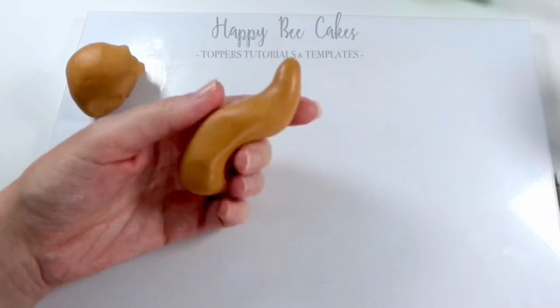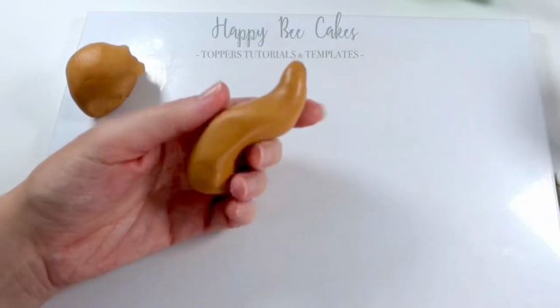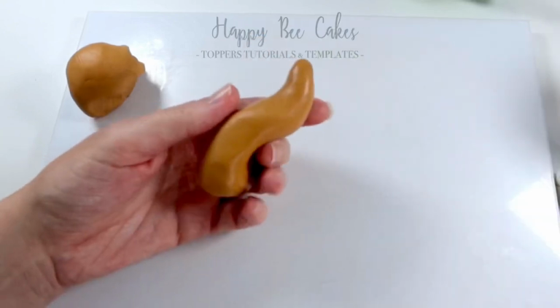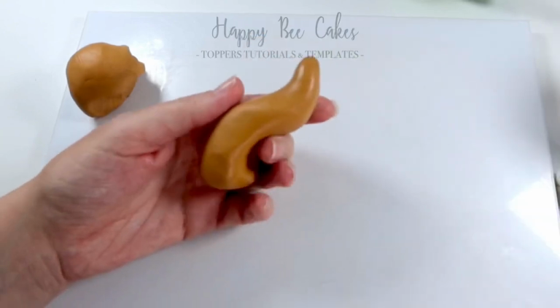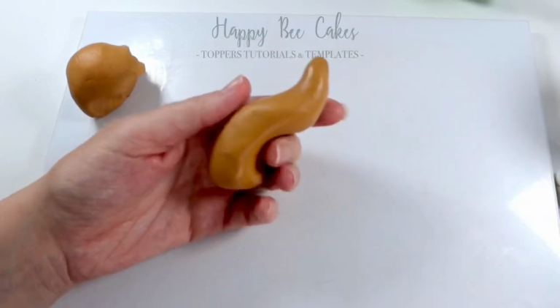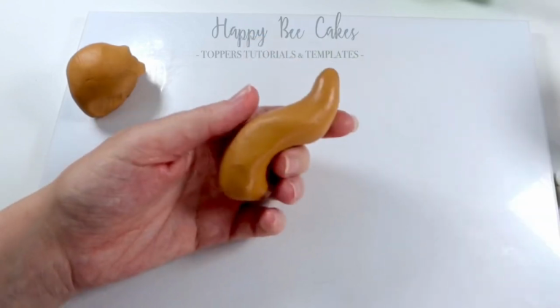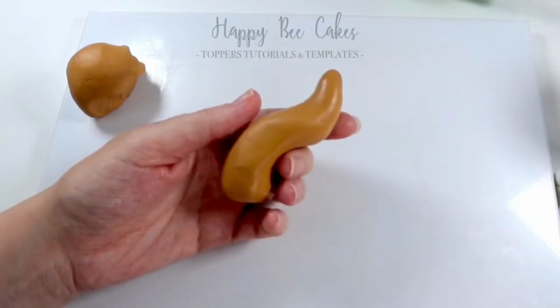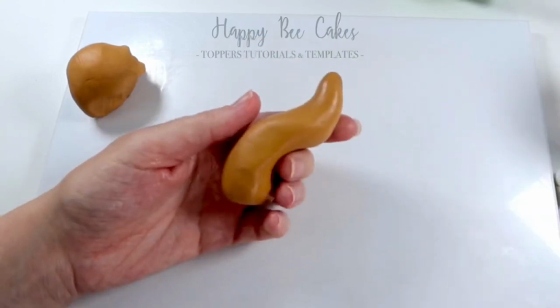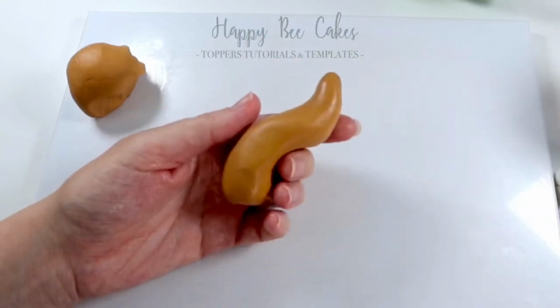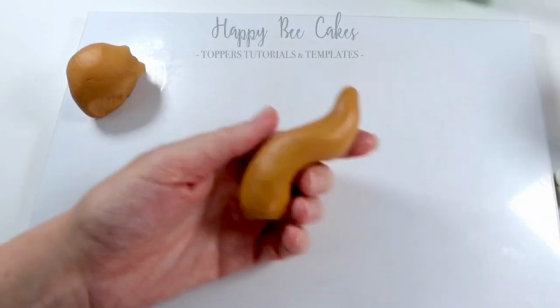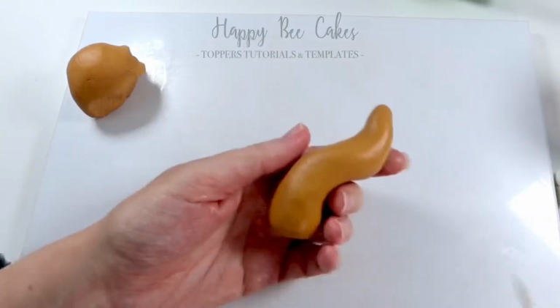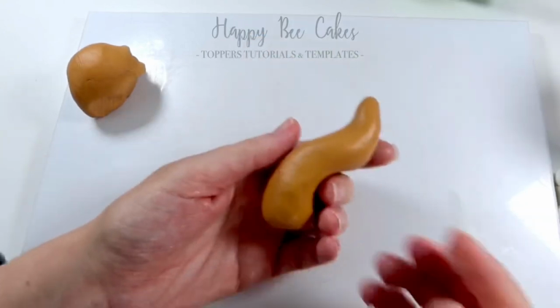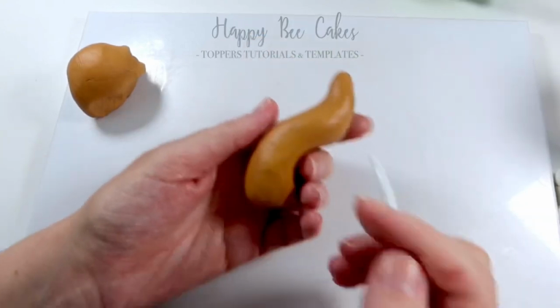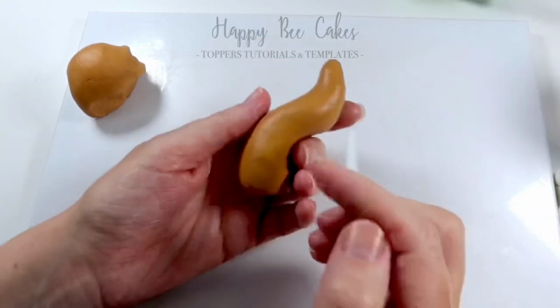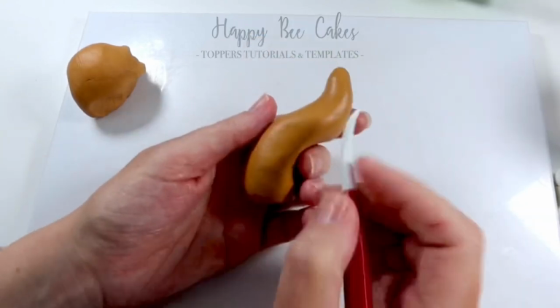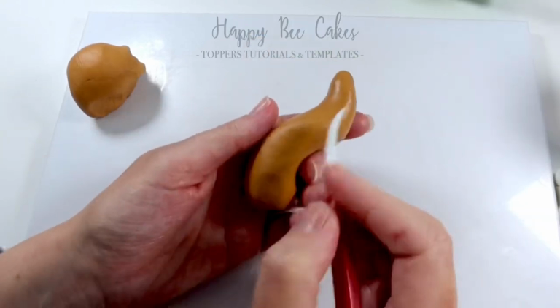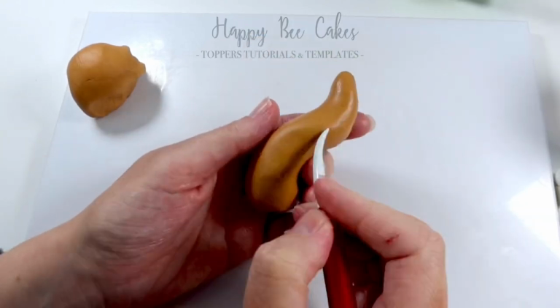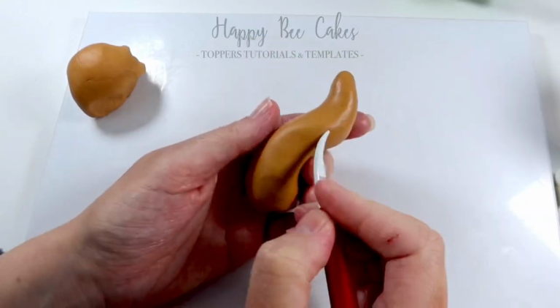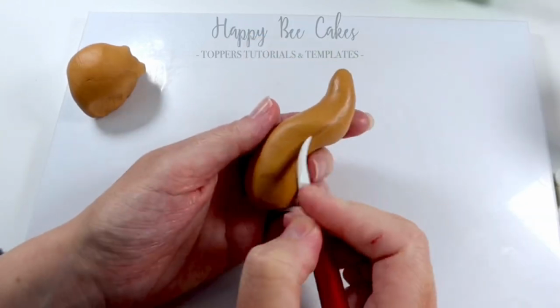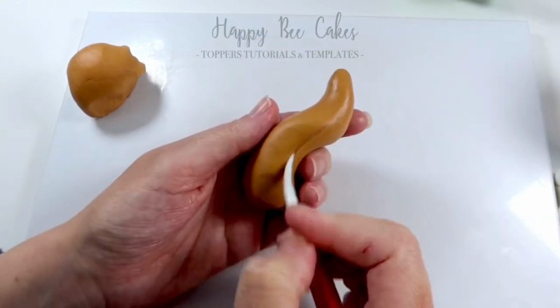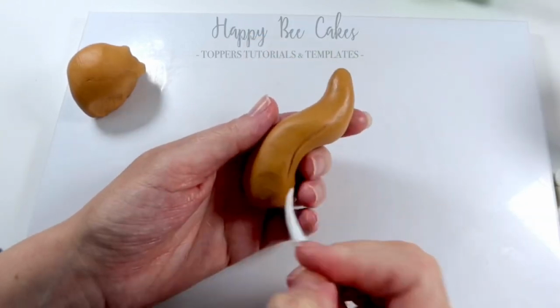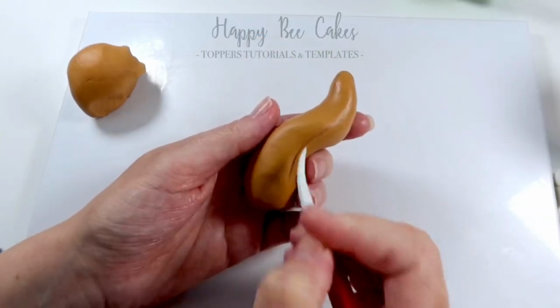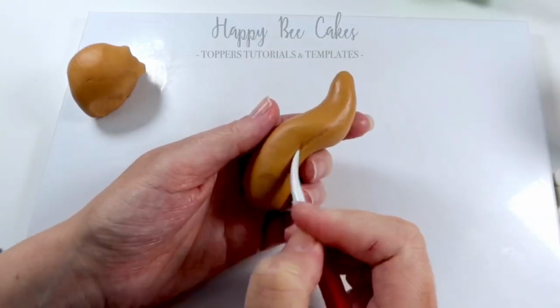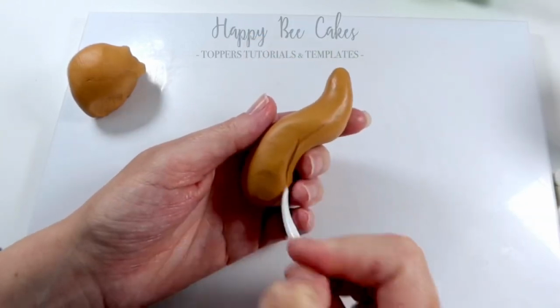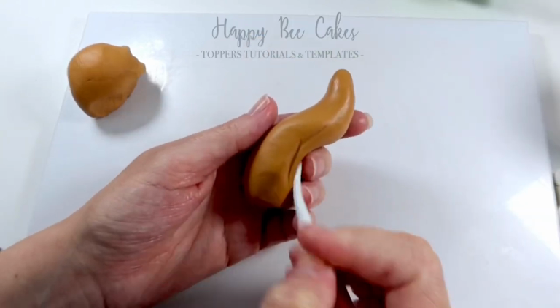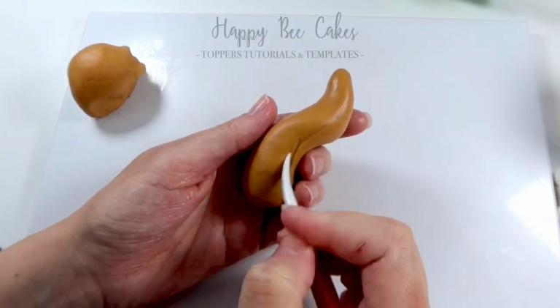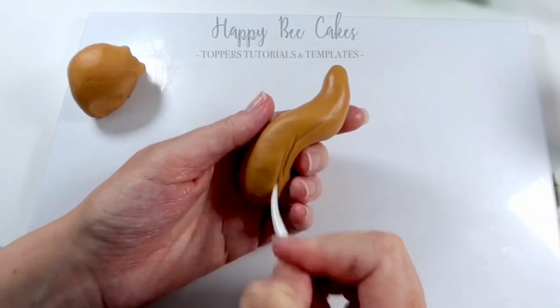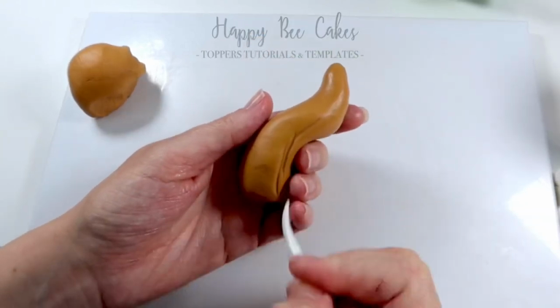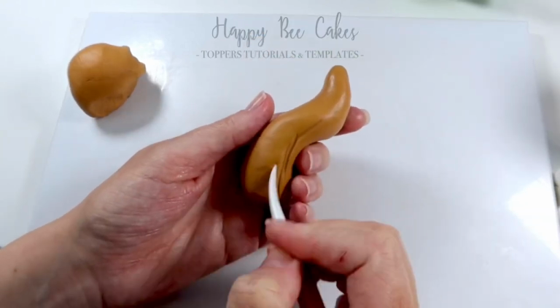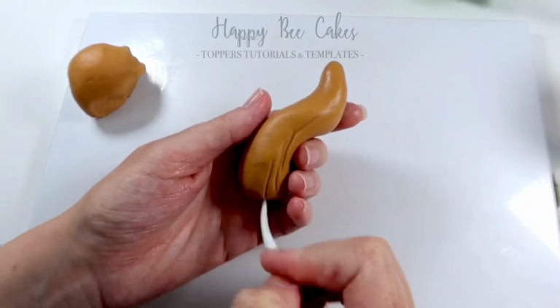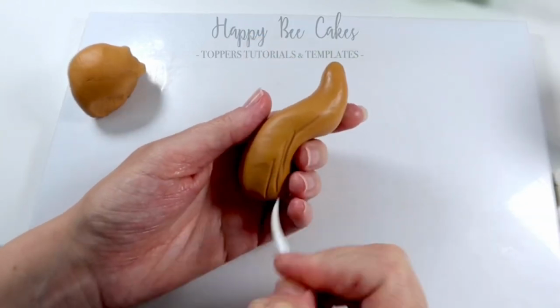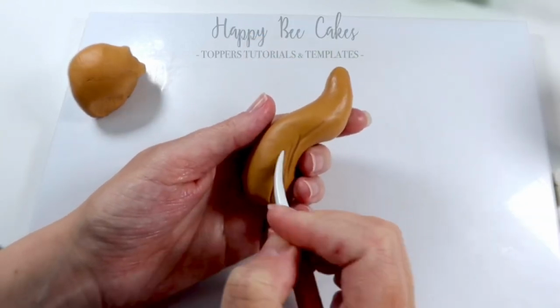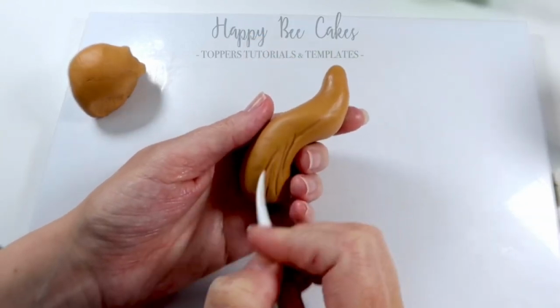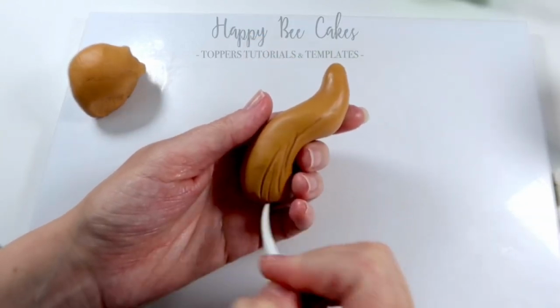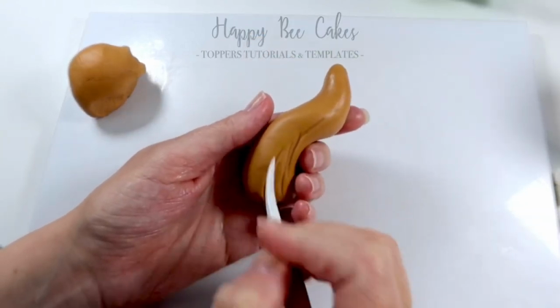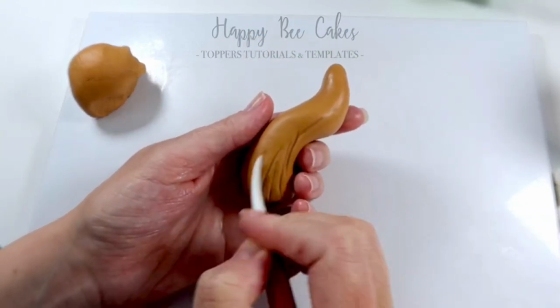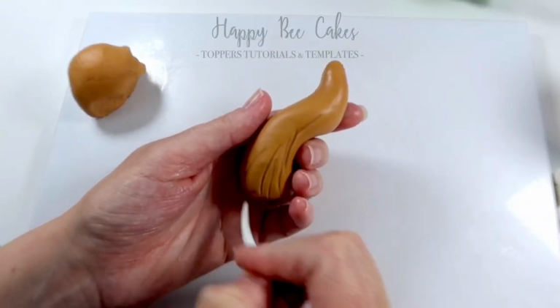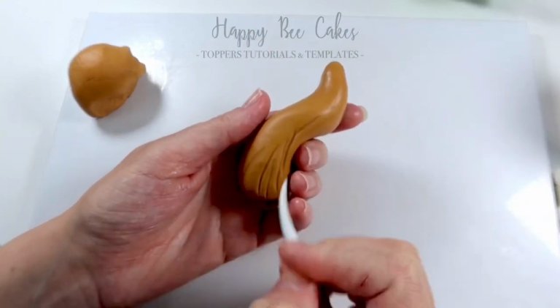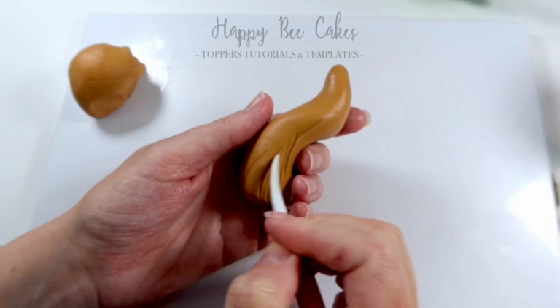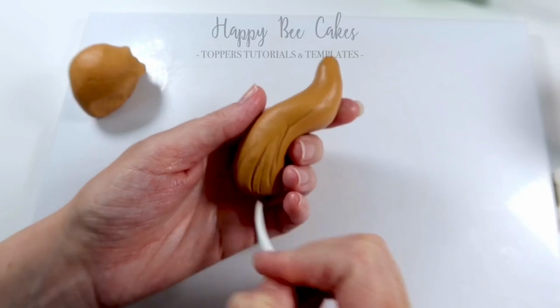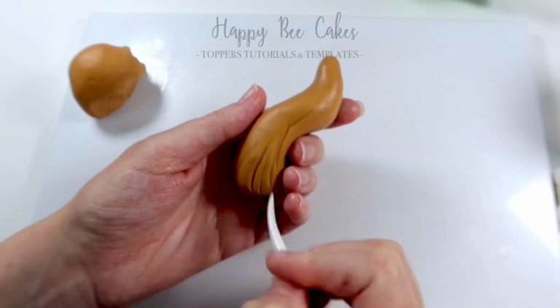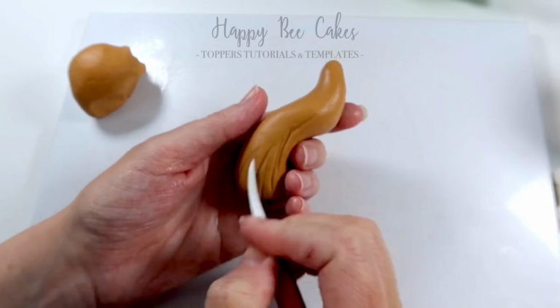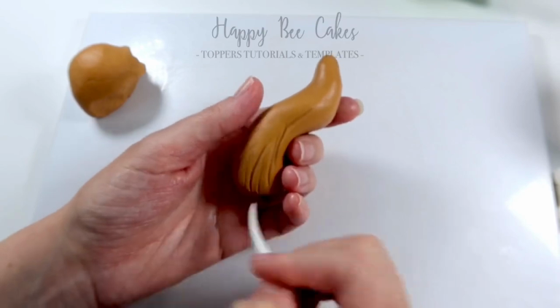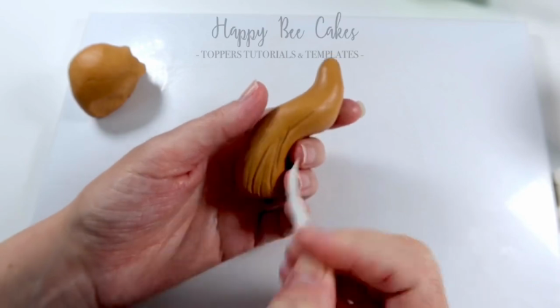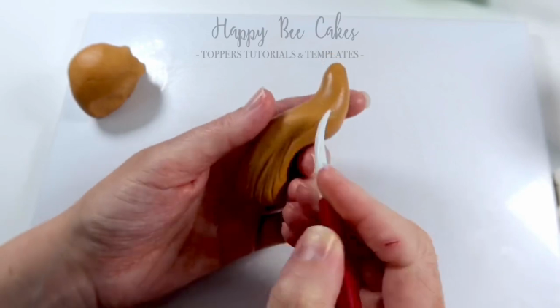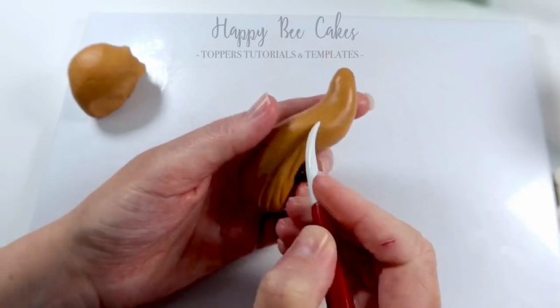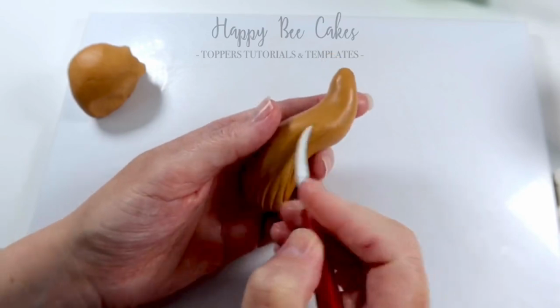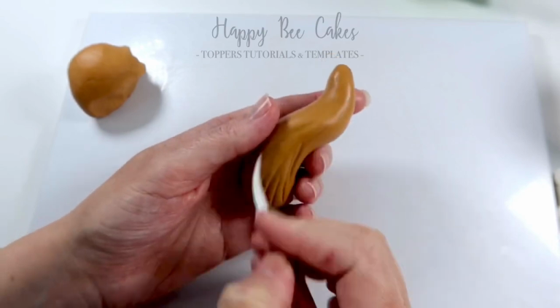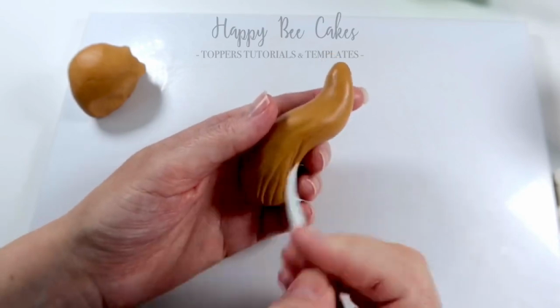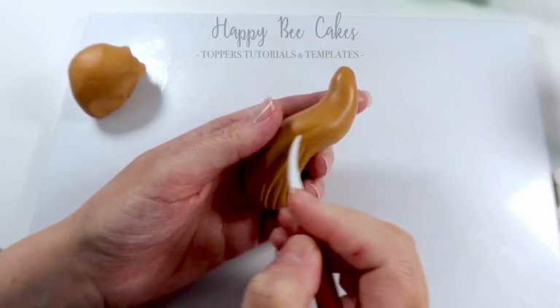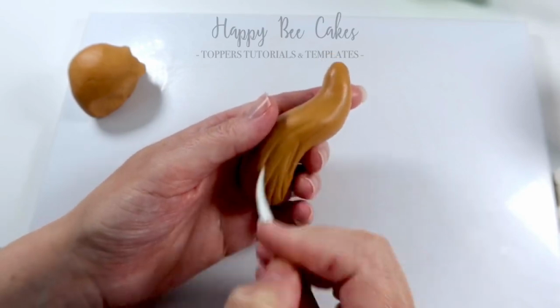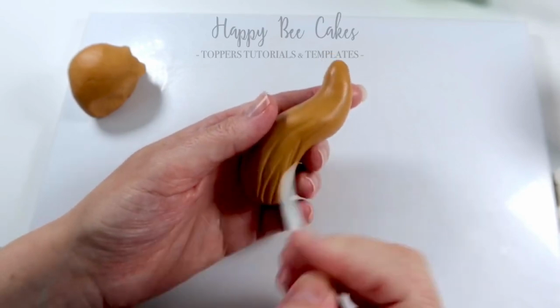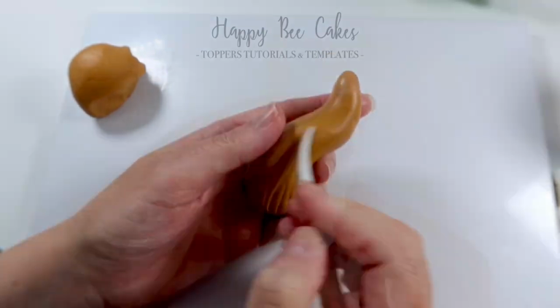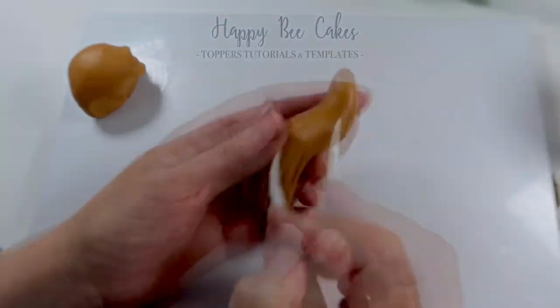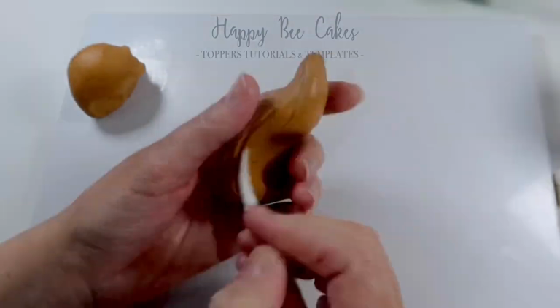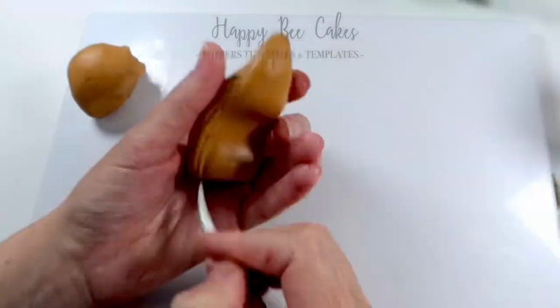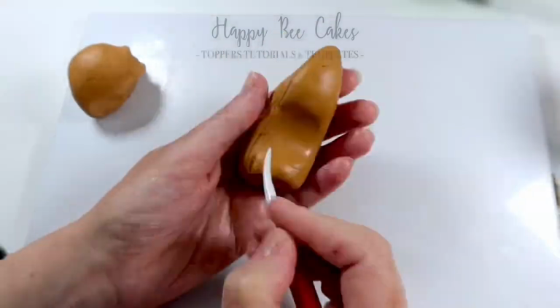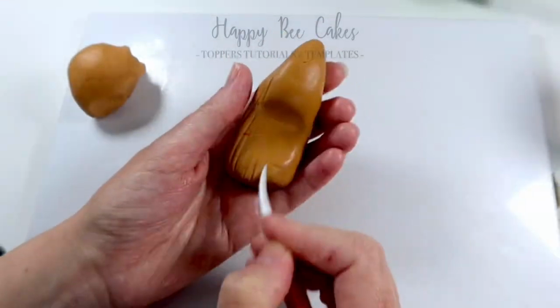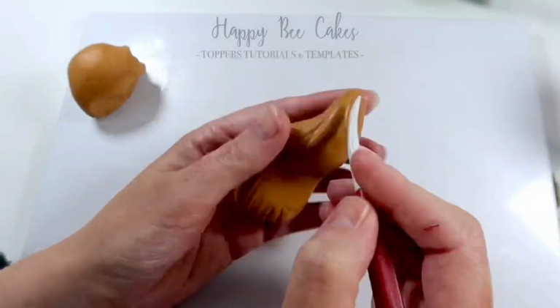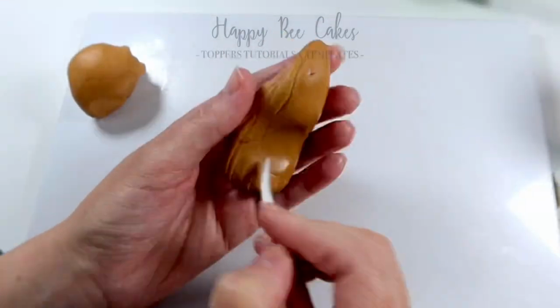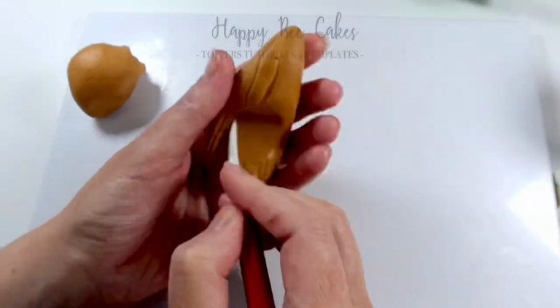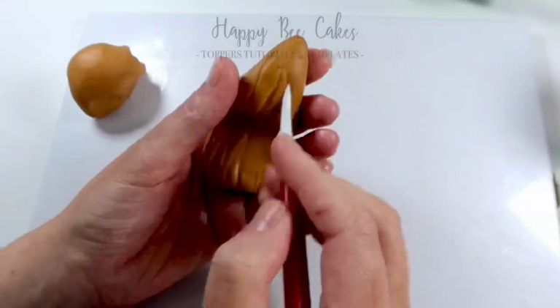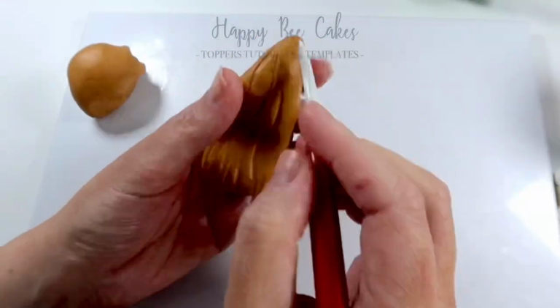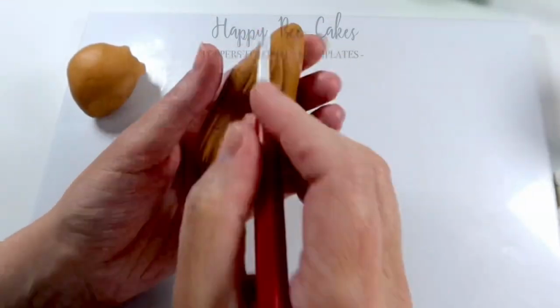Now I'm going to go in with my dresden tool and create some fur effect. You can find links in the description for everything that I'm using here to make this little doggy.